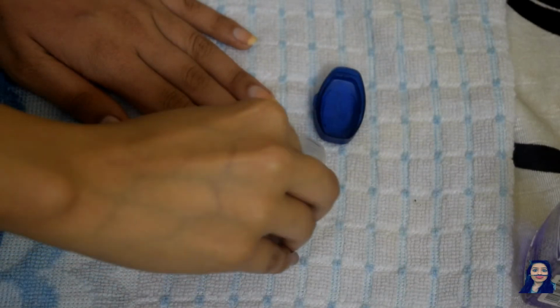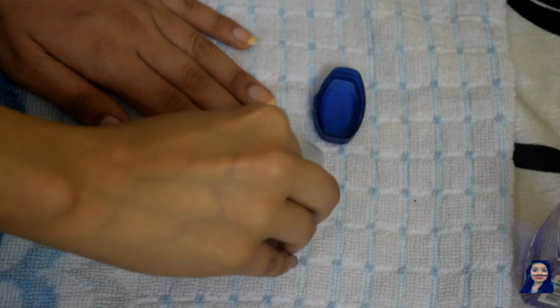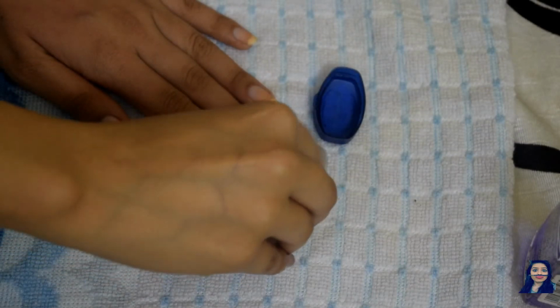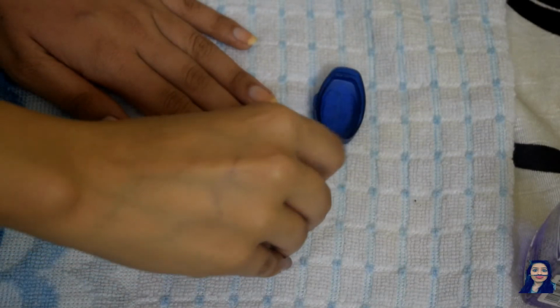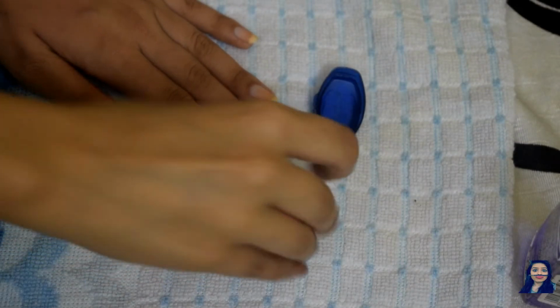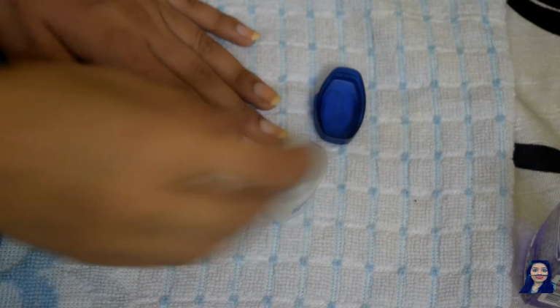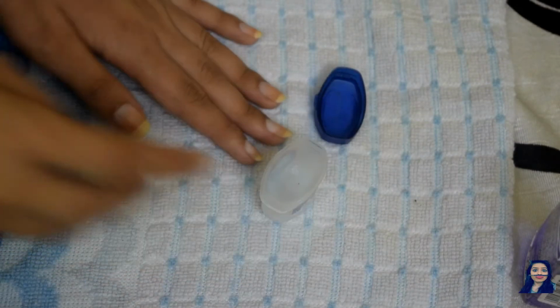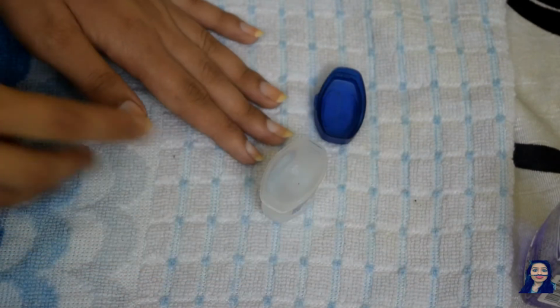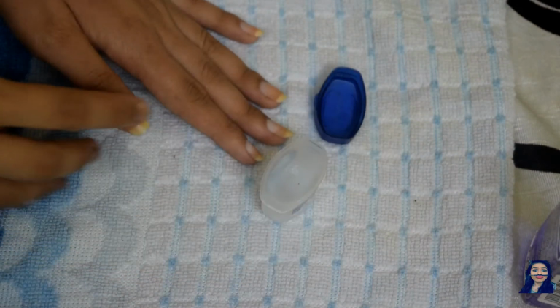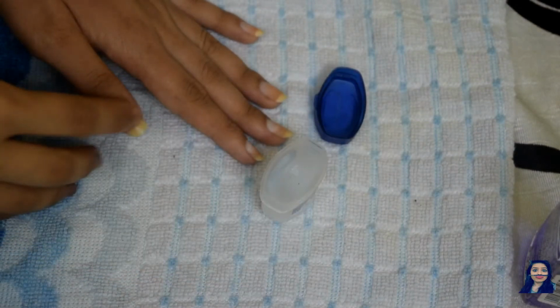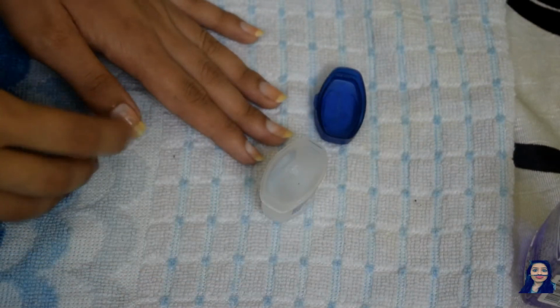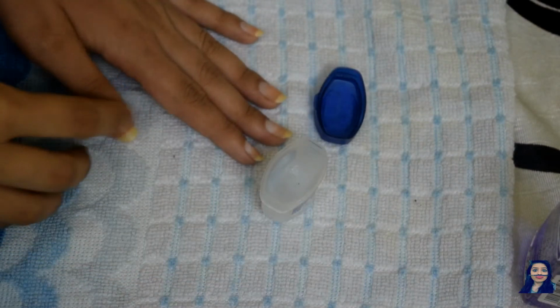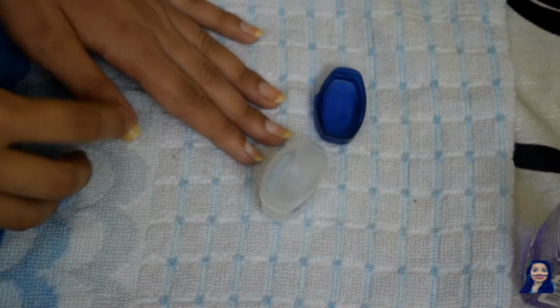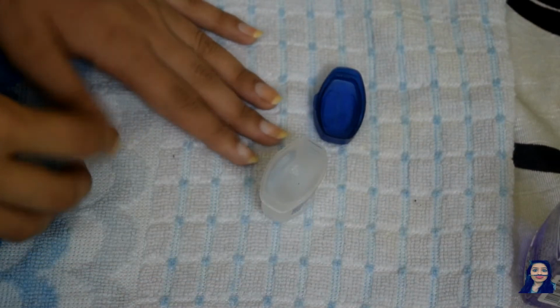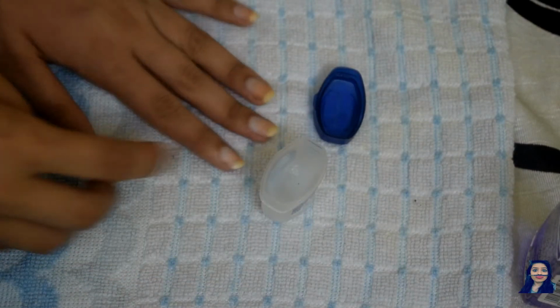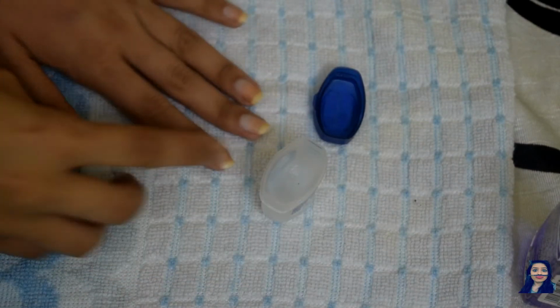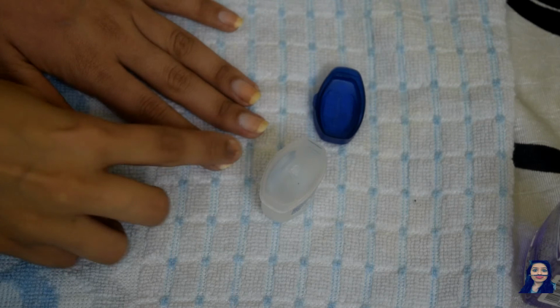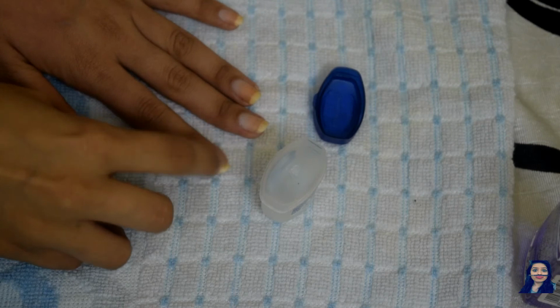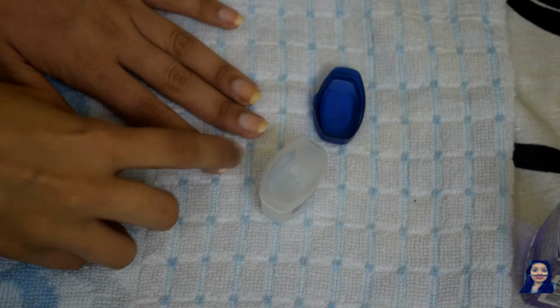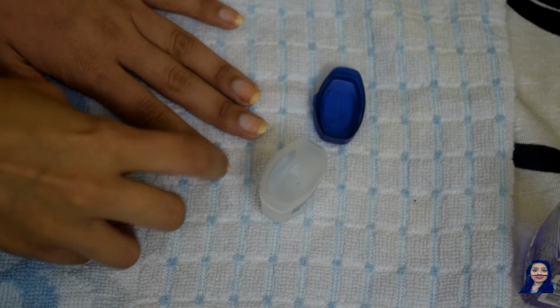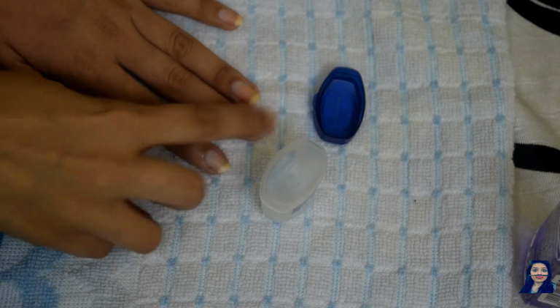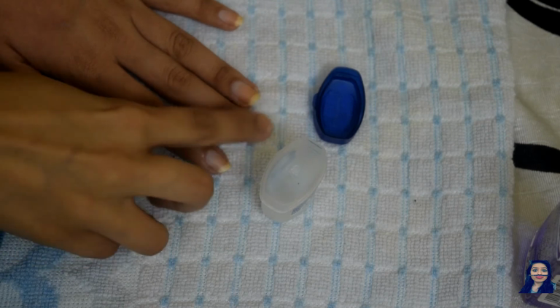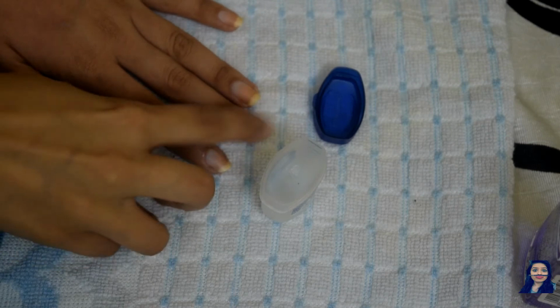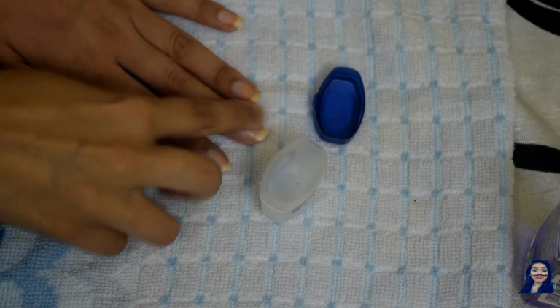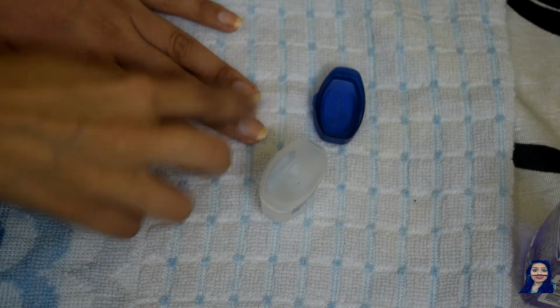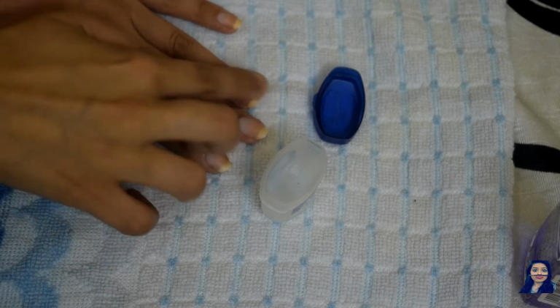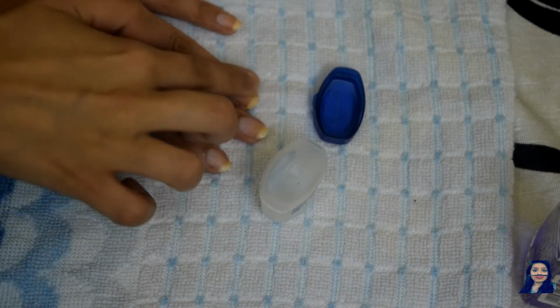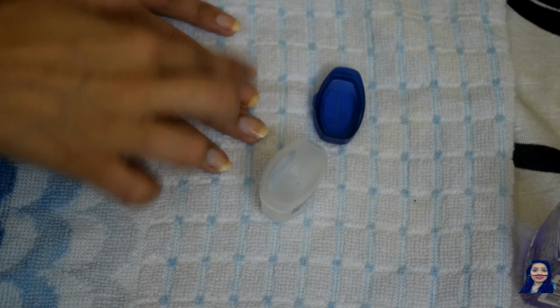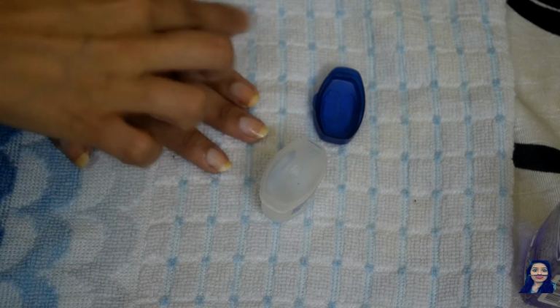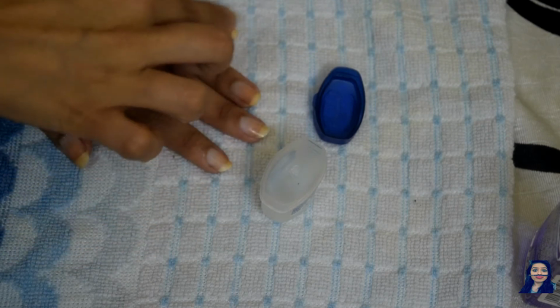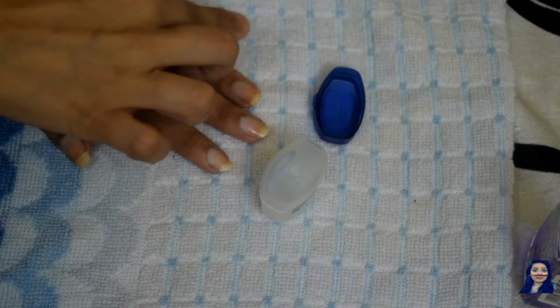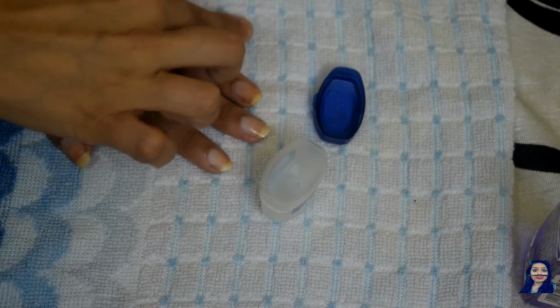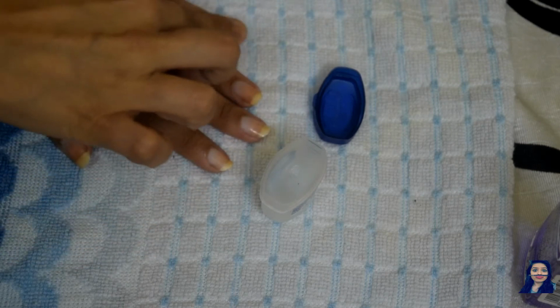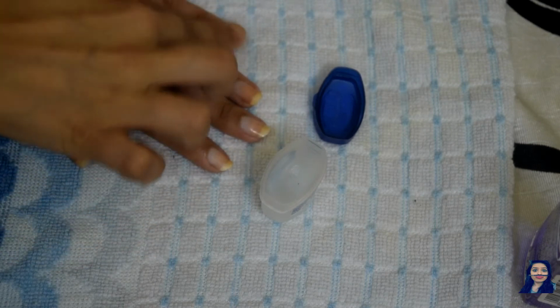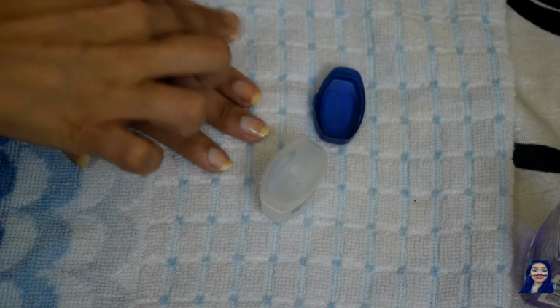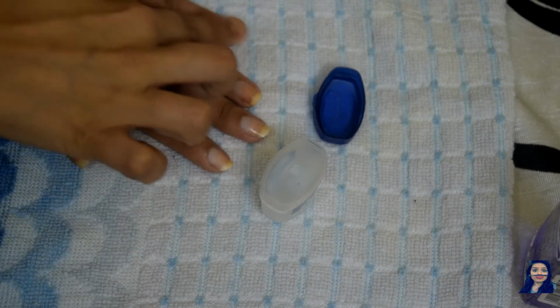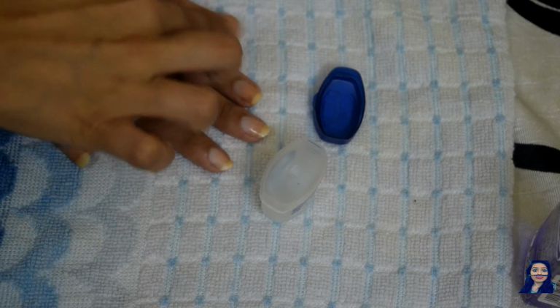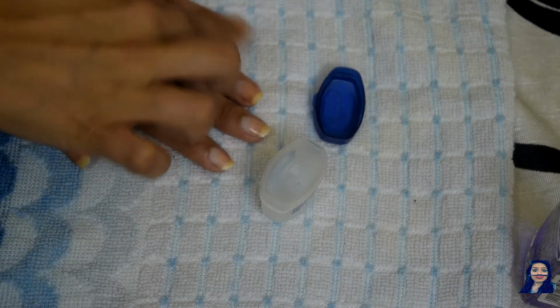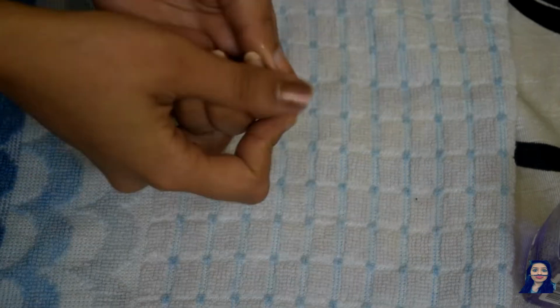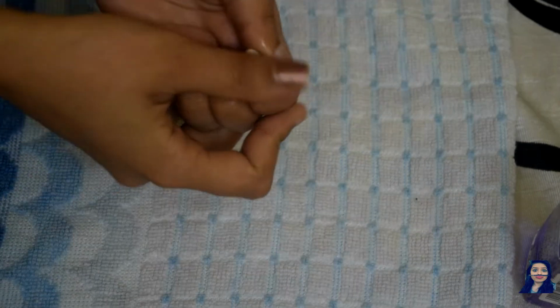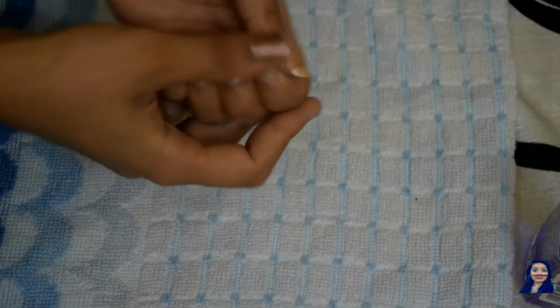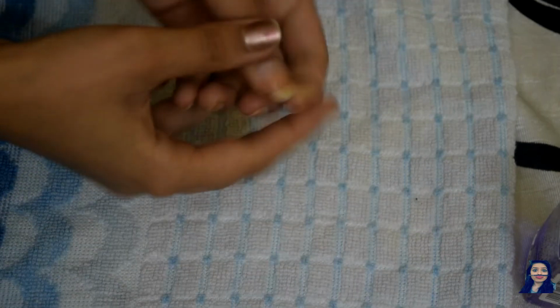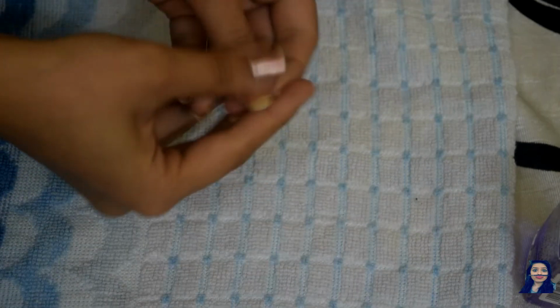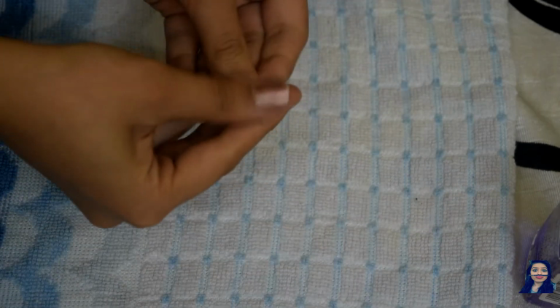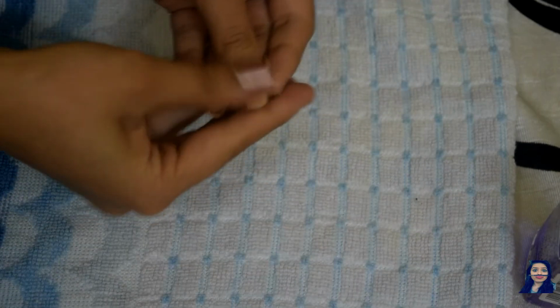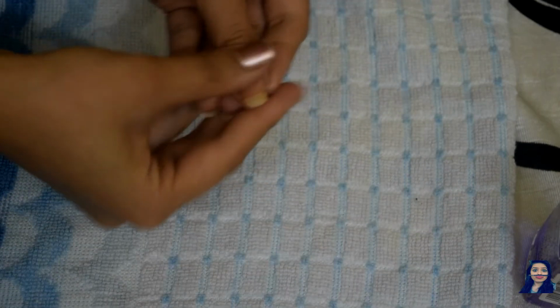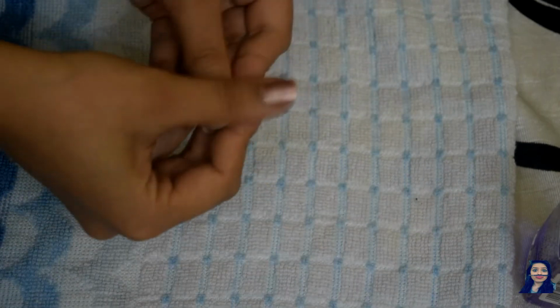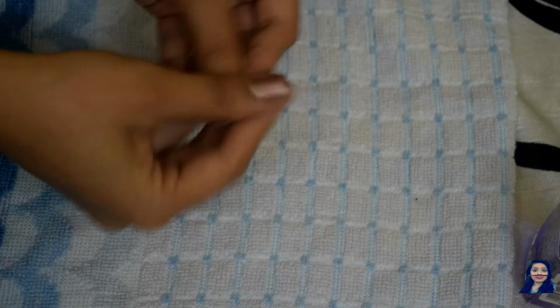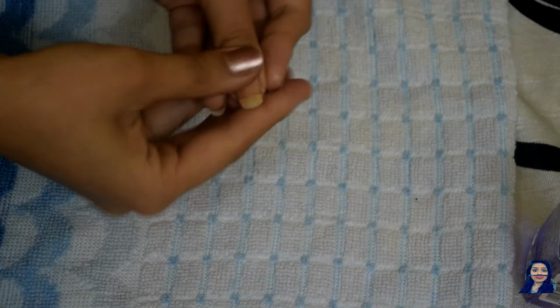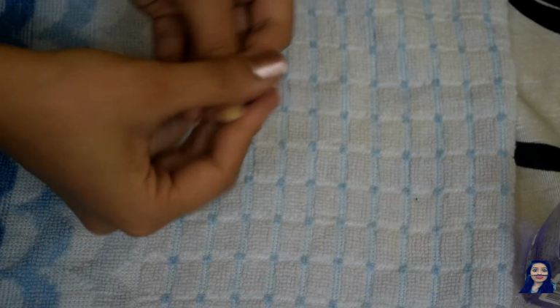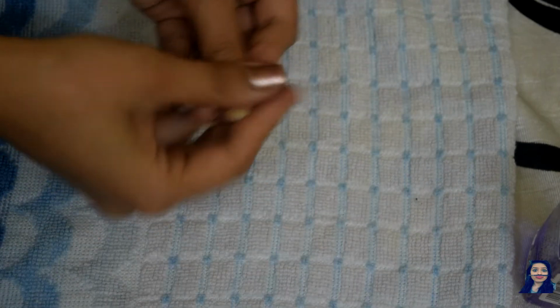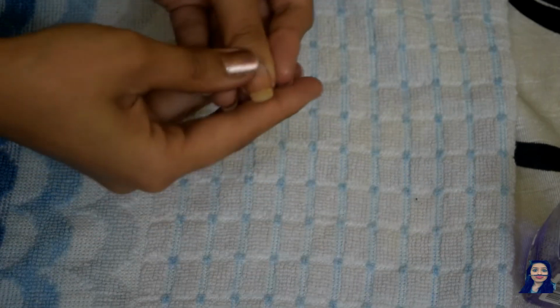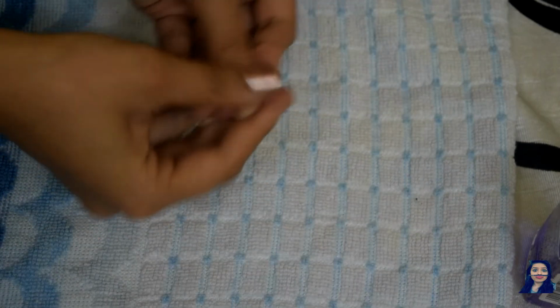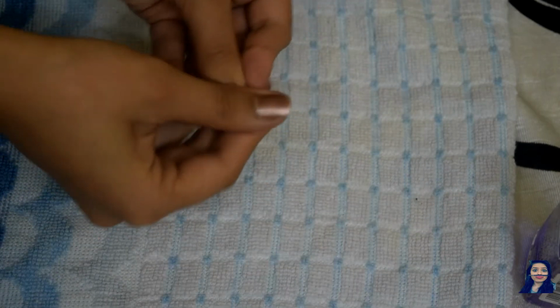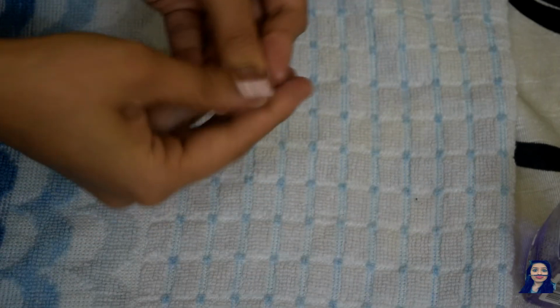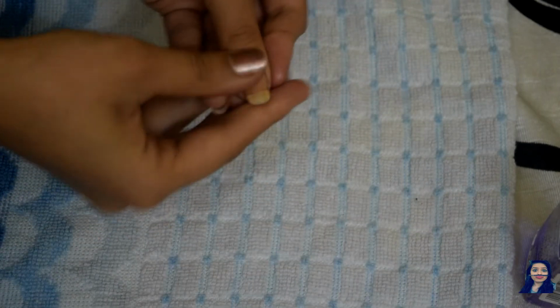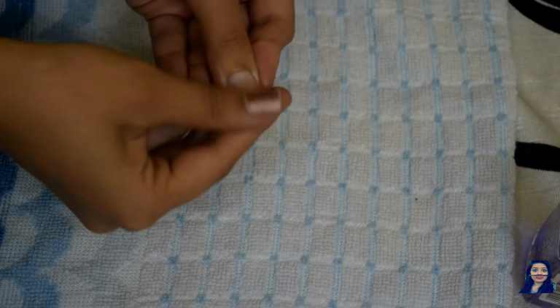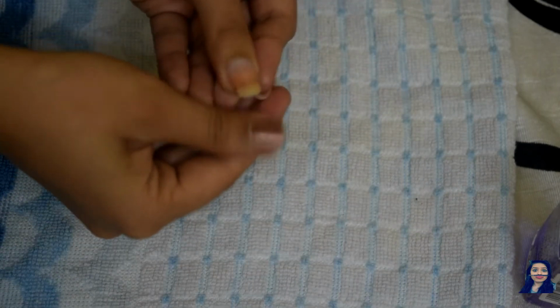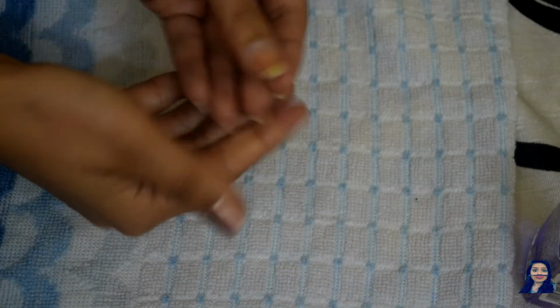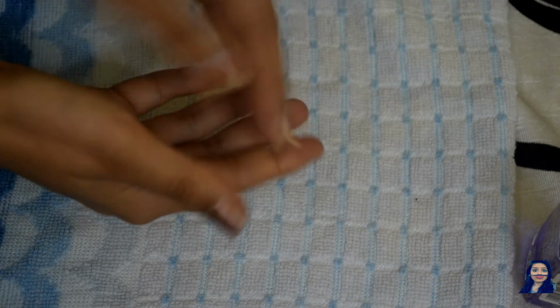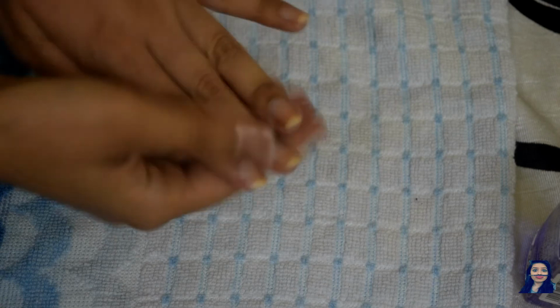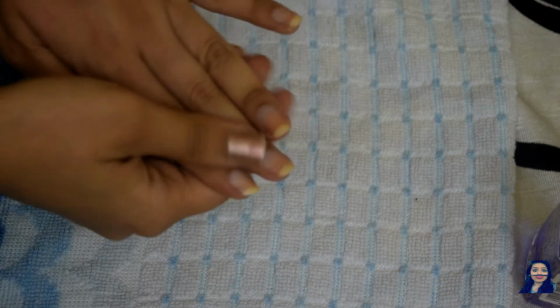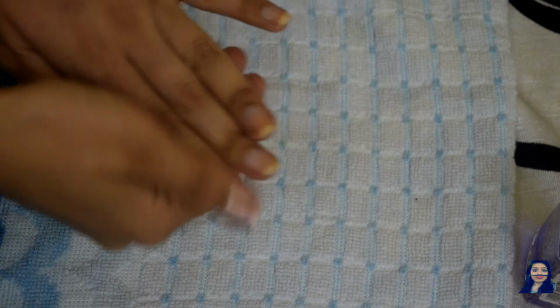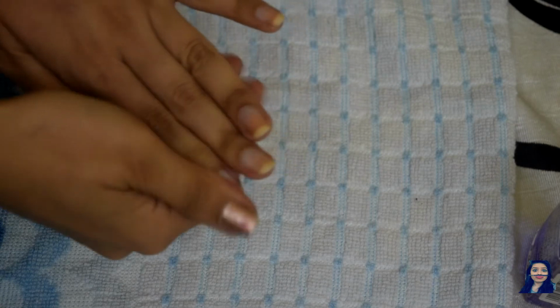Apply some vaseline onto your nails and give it a soft massage to prepare them for the next step.